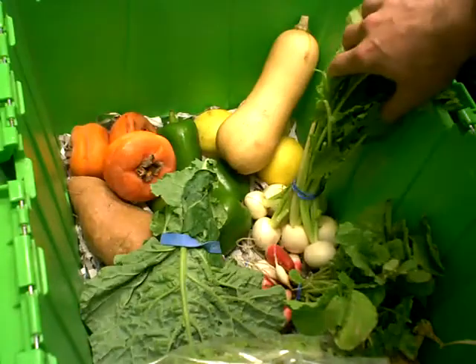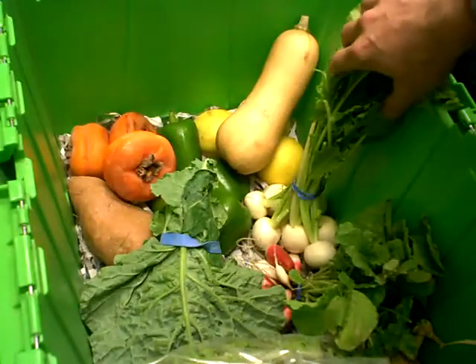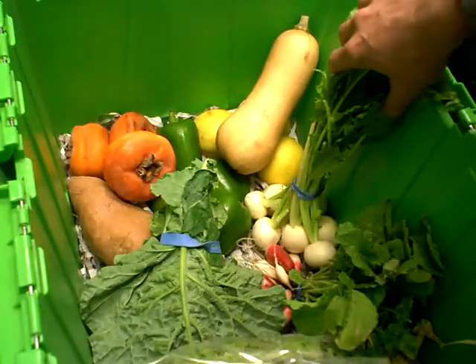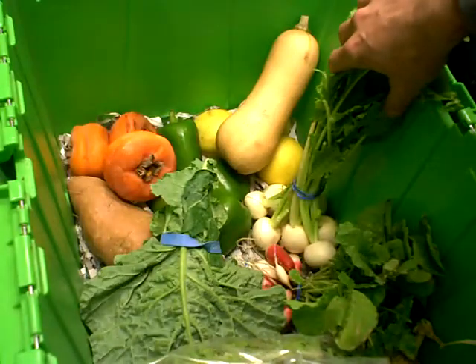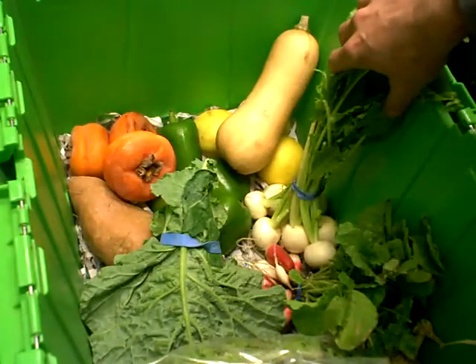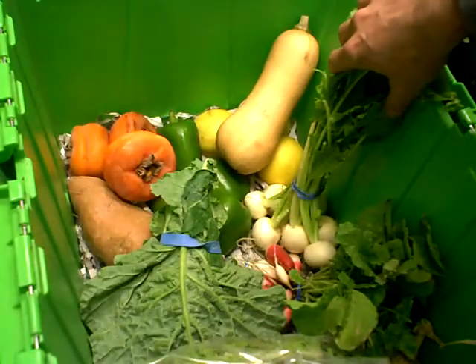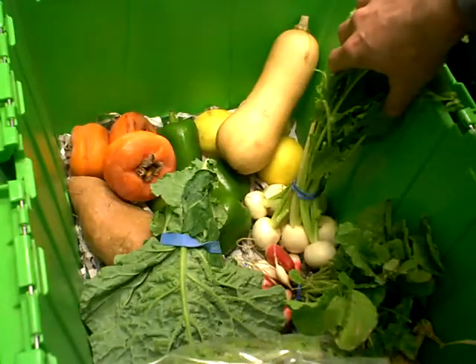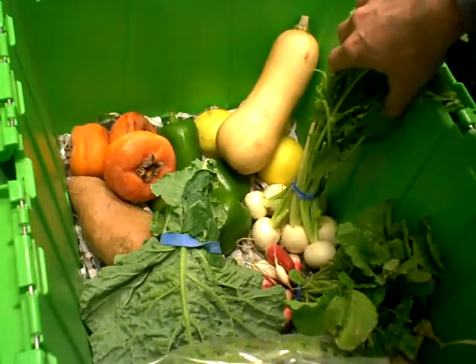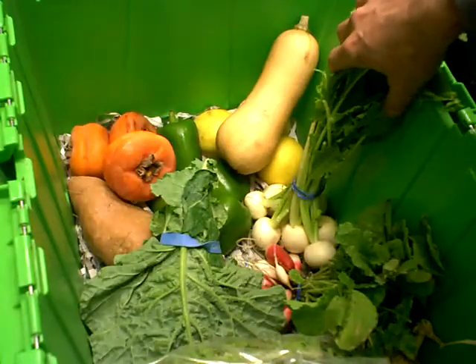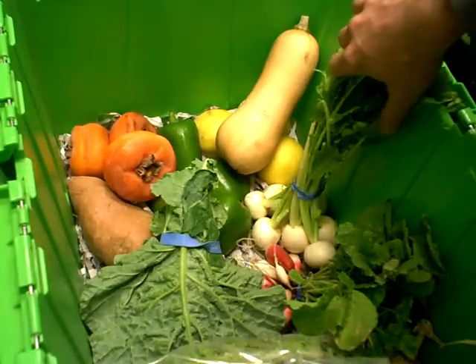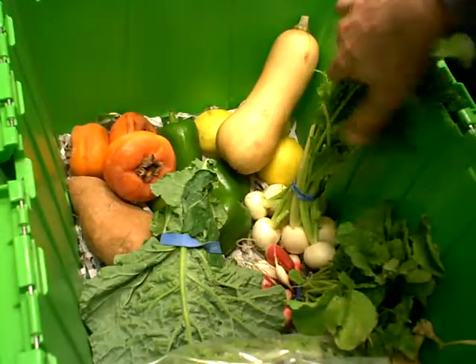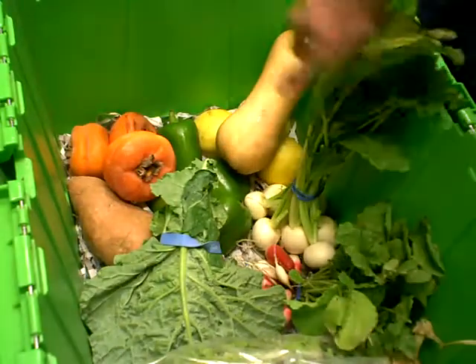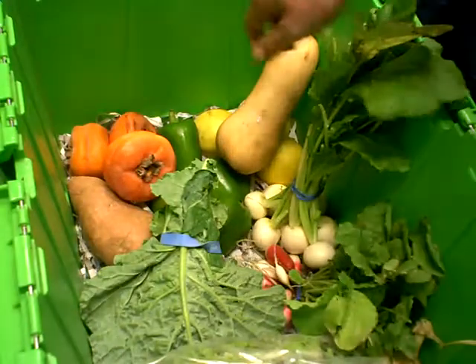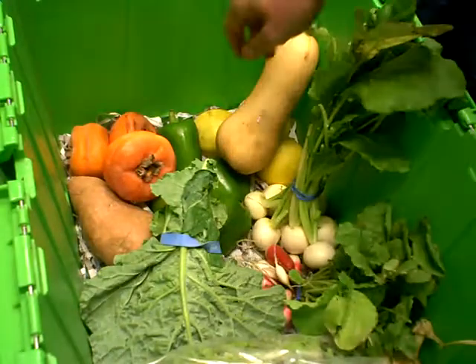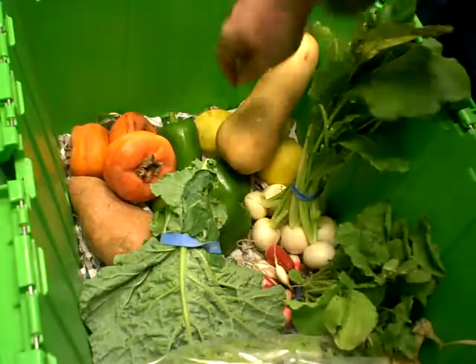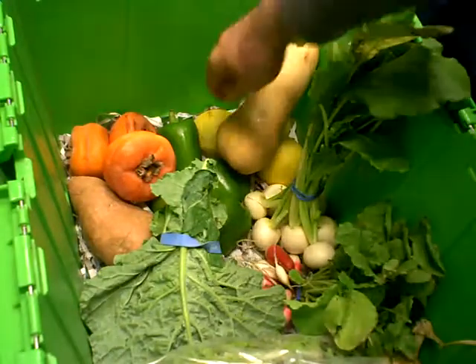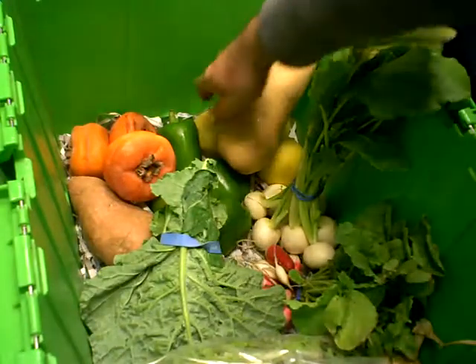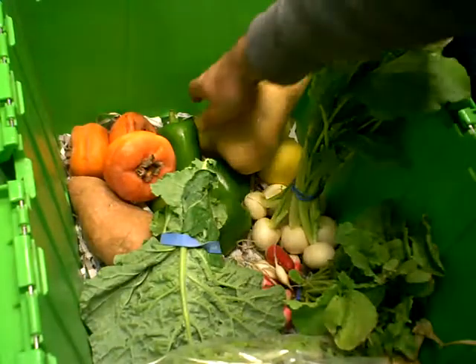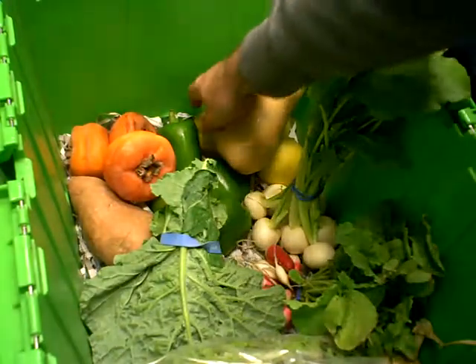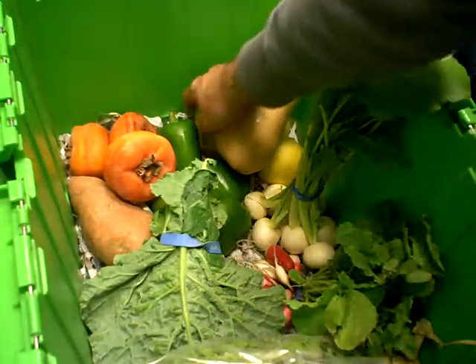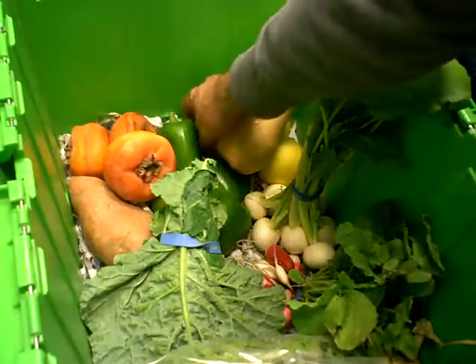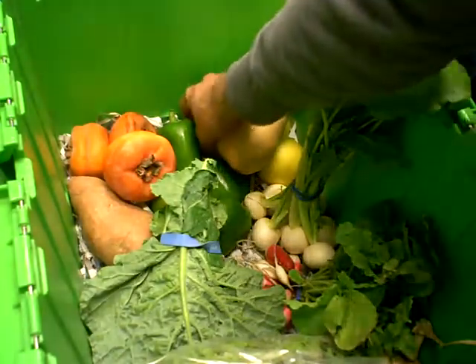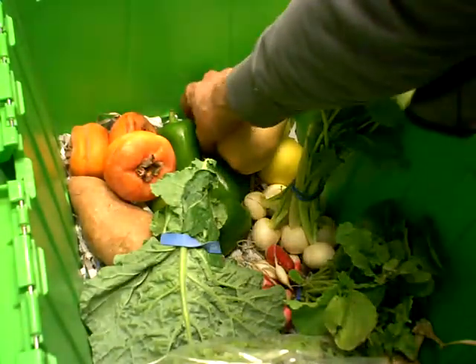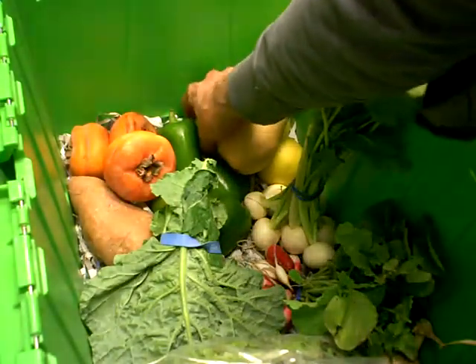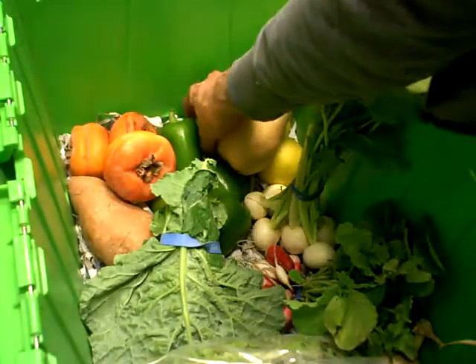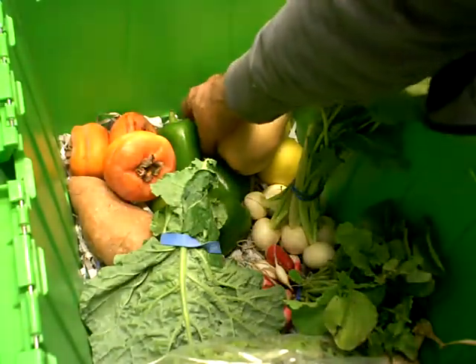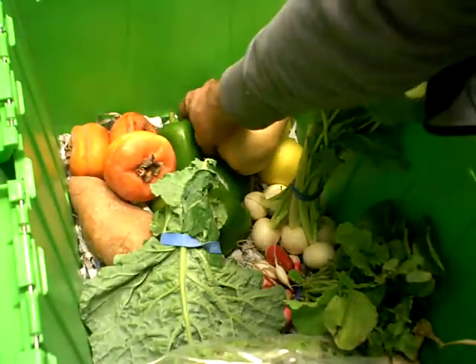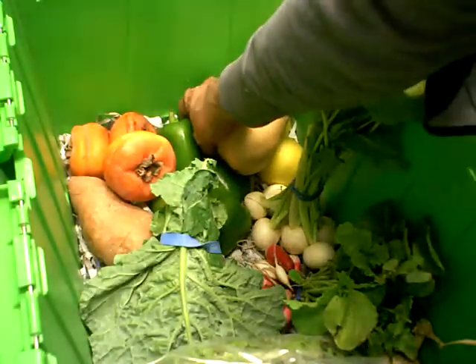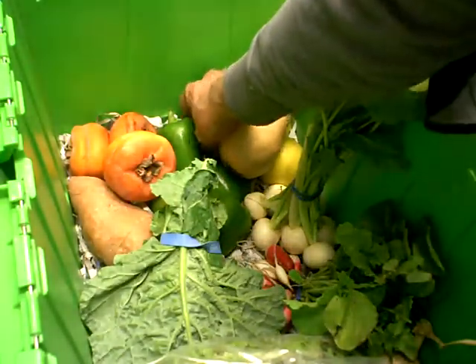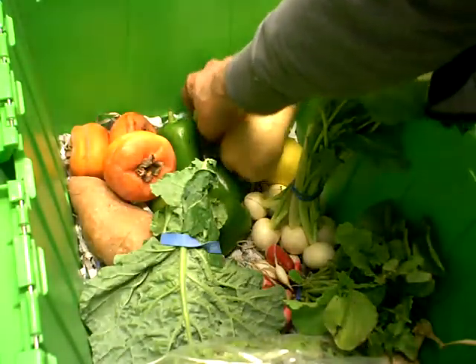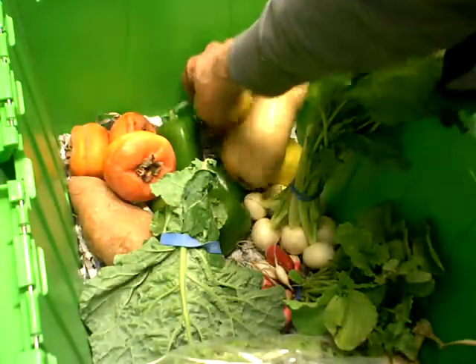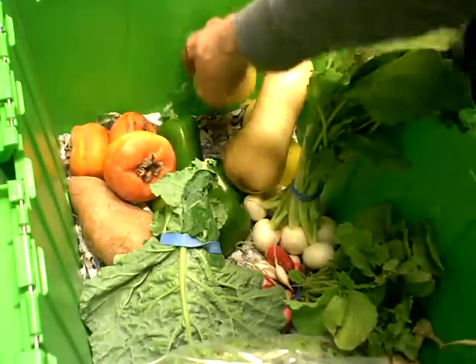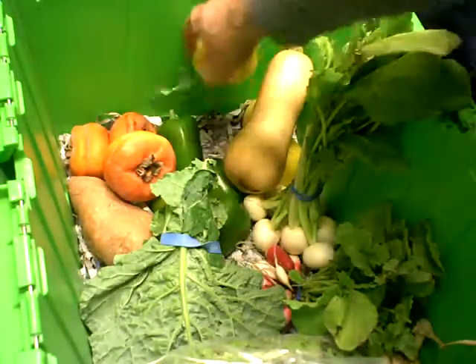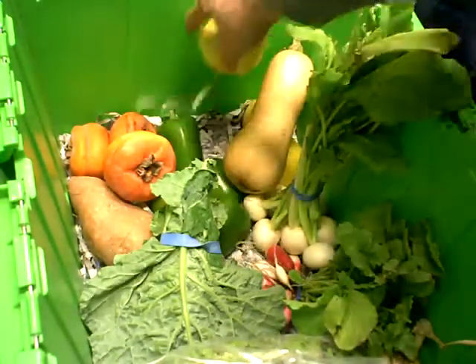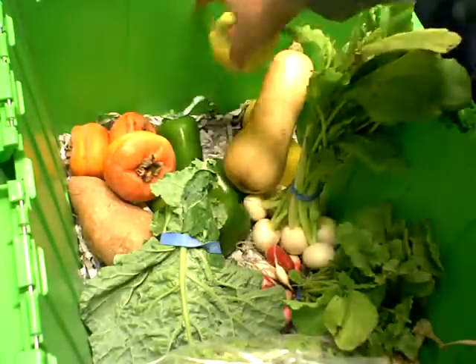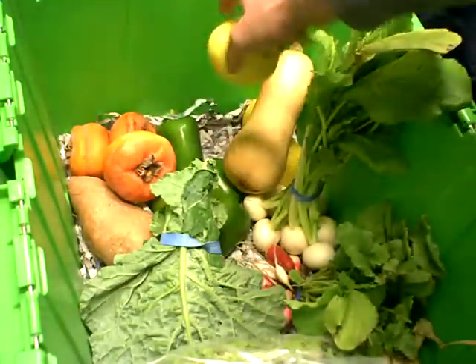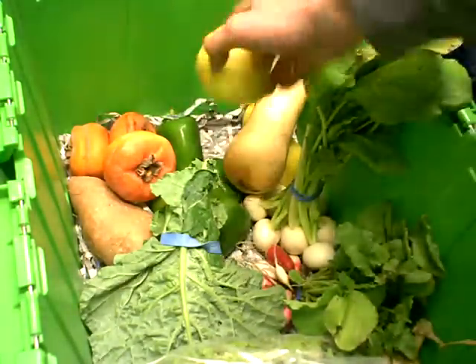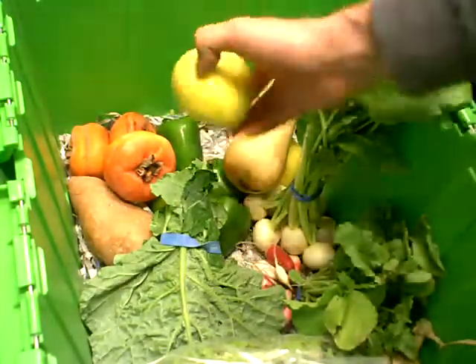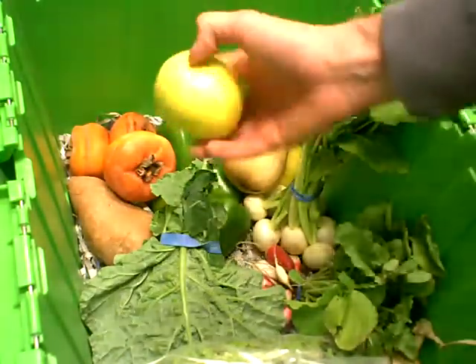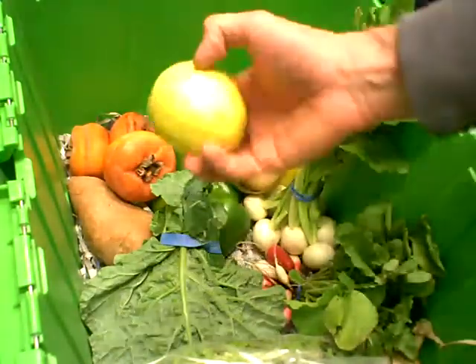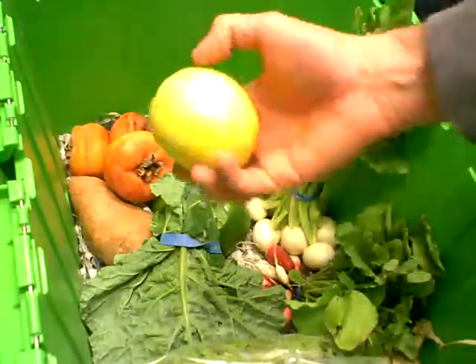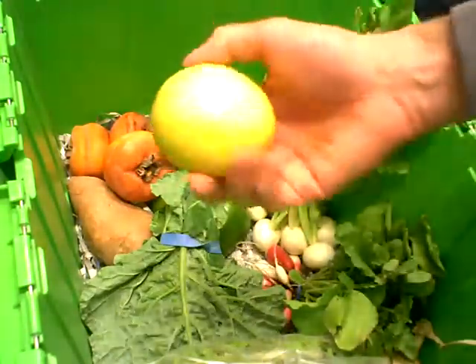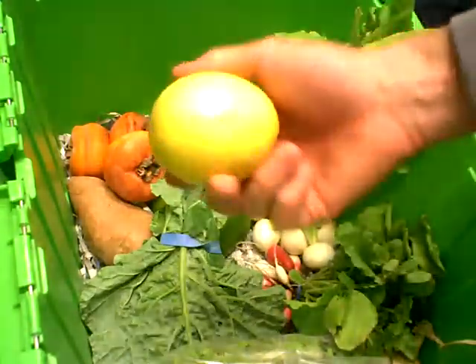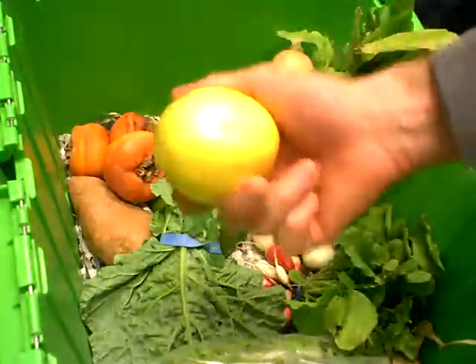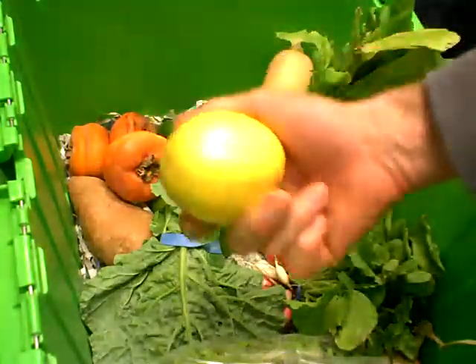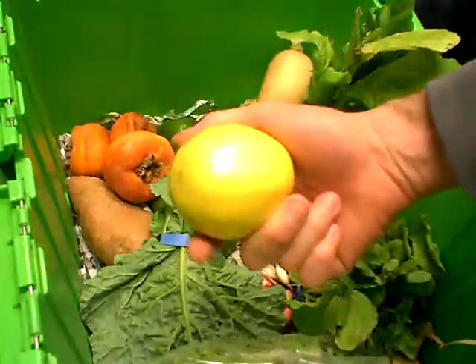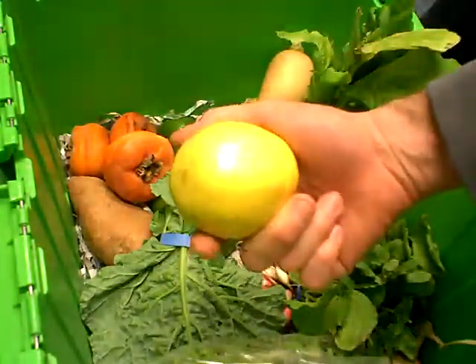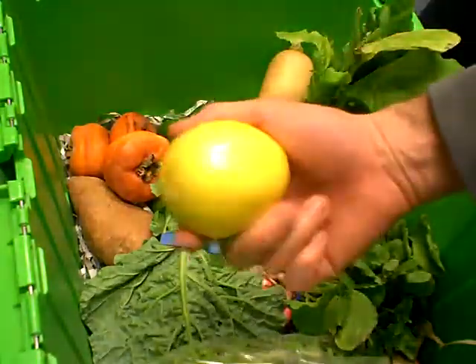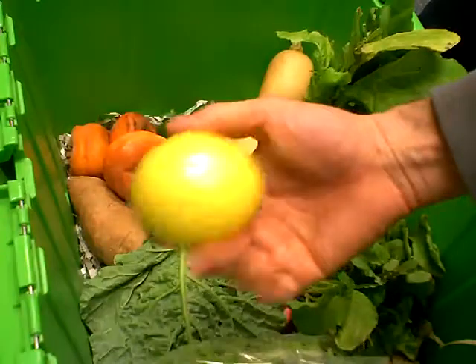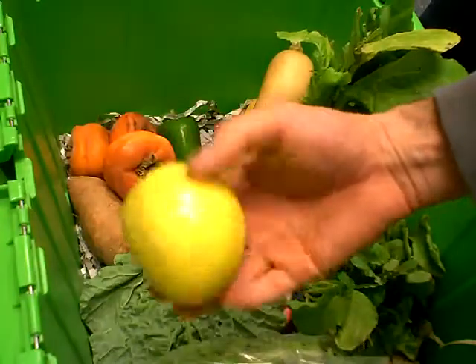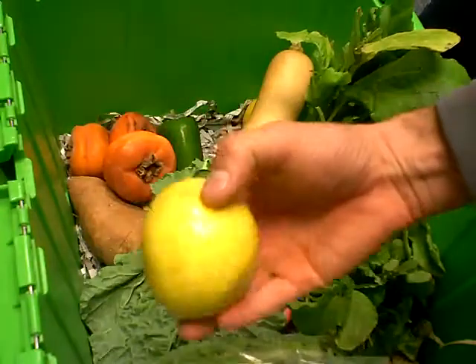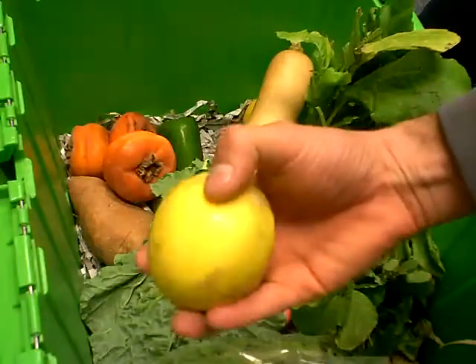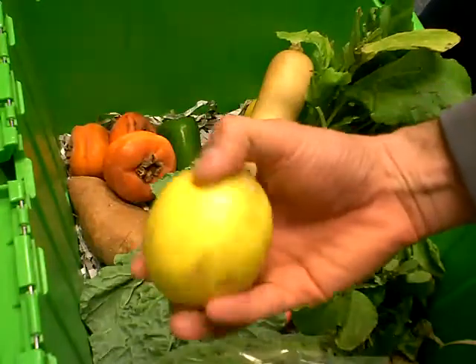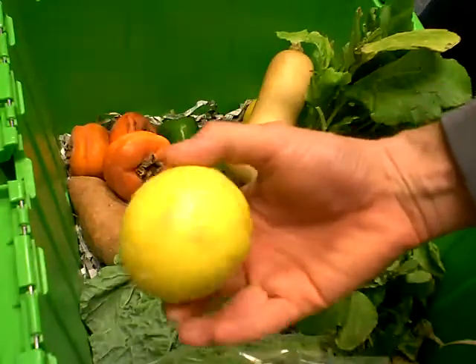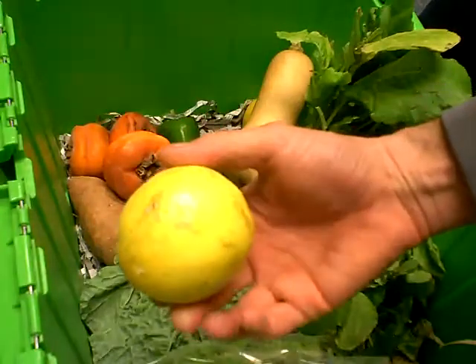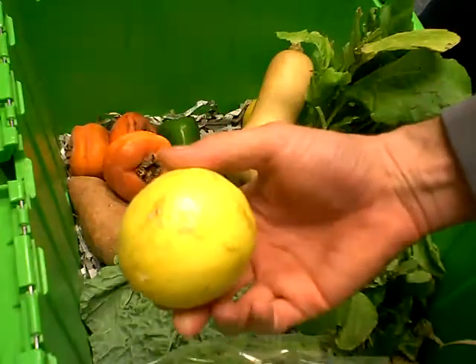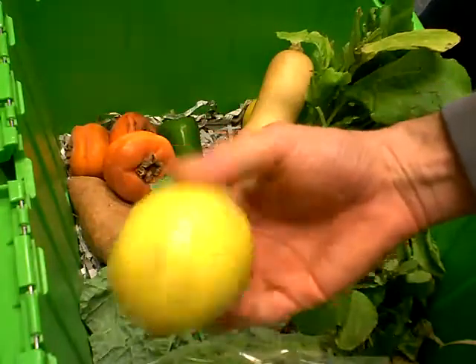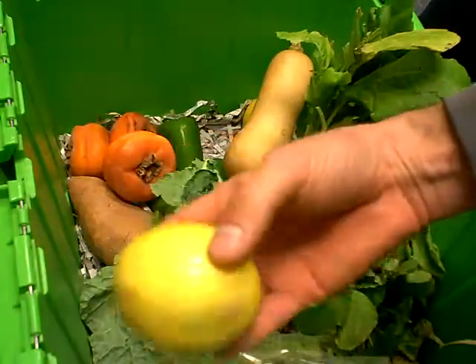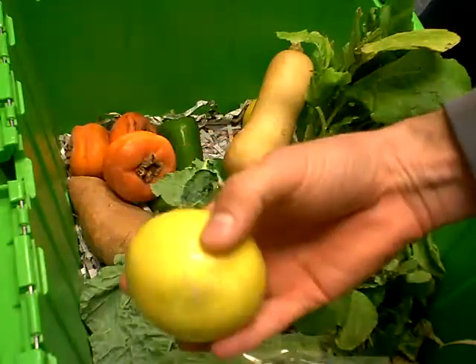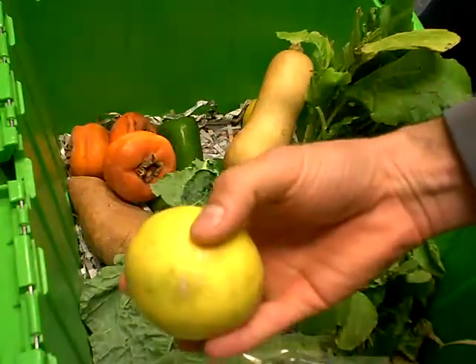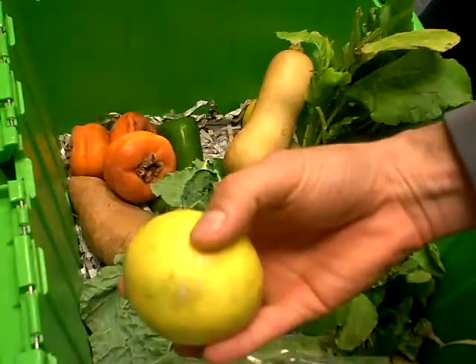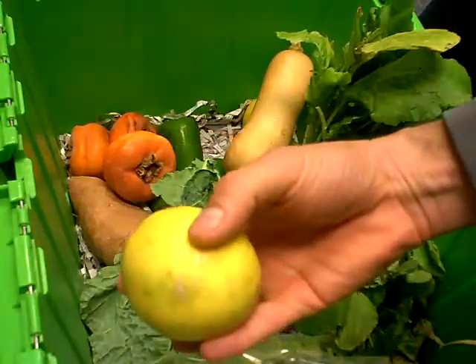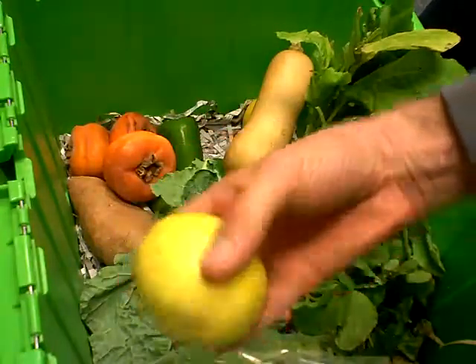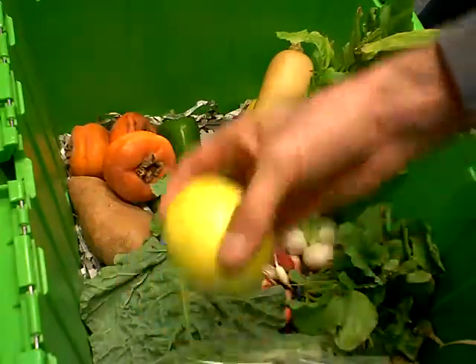We have Meyer lemons from G&S Groves. These make the best lemon bars in the world.